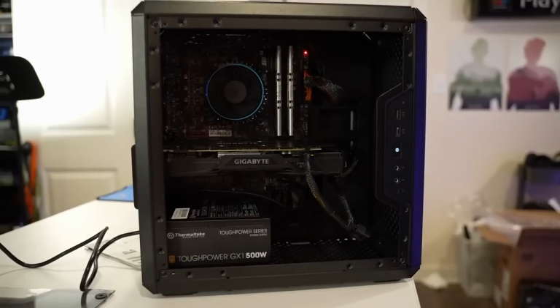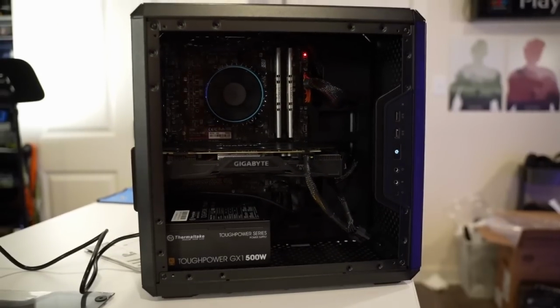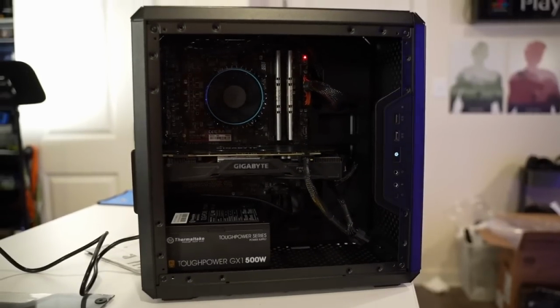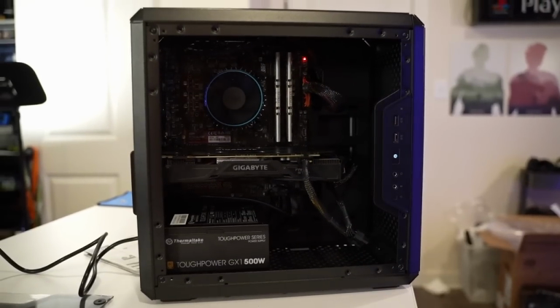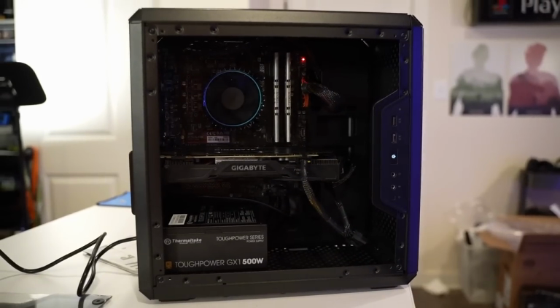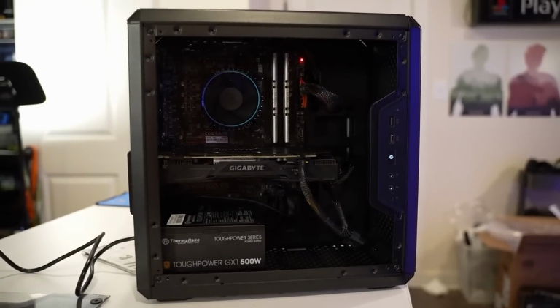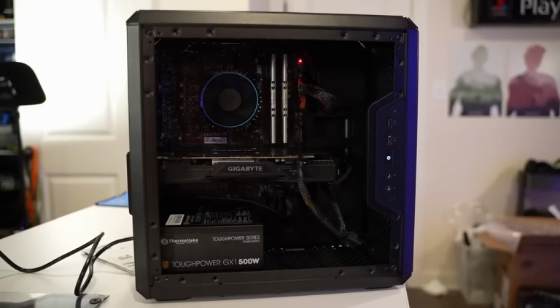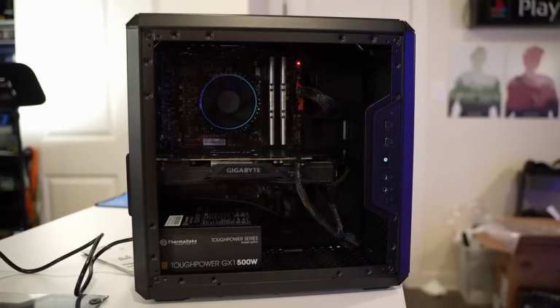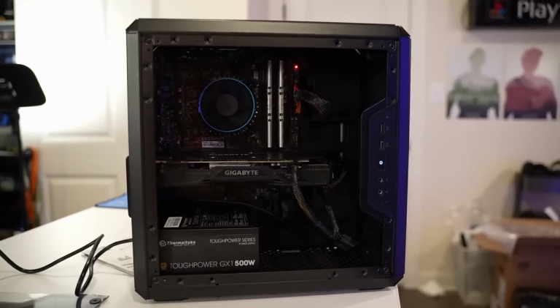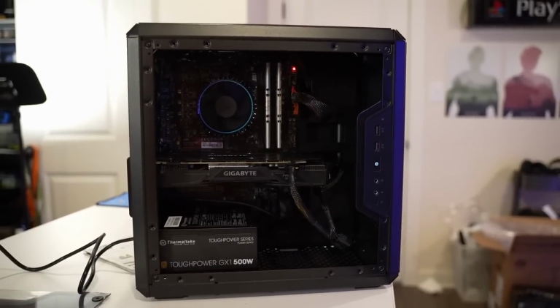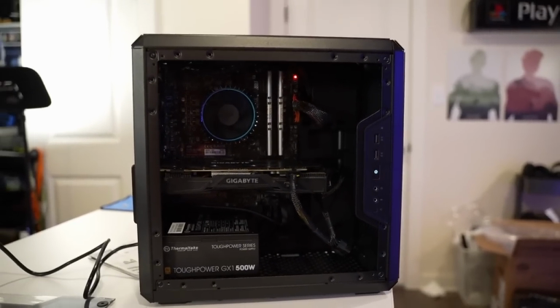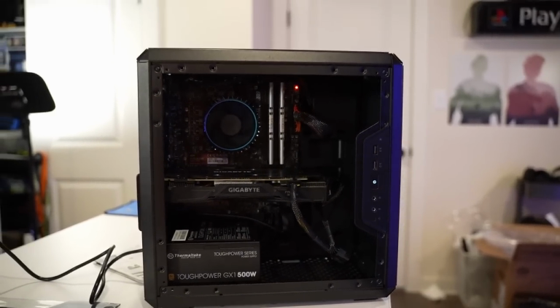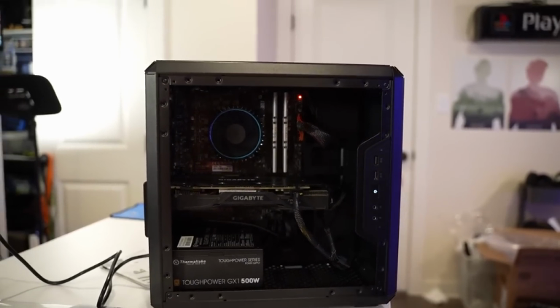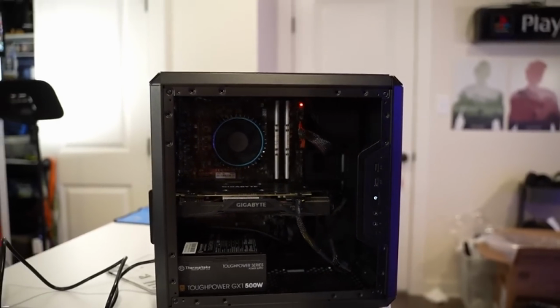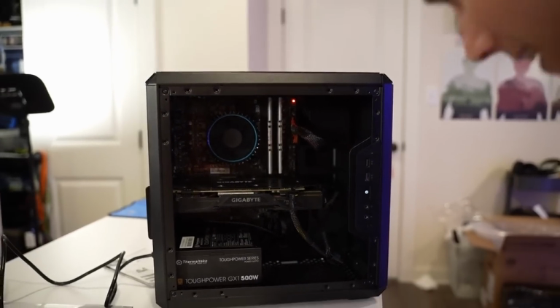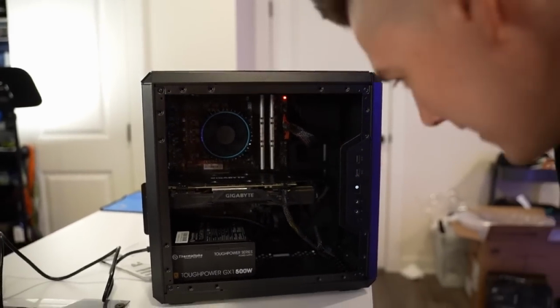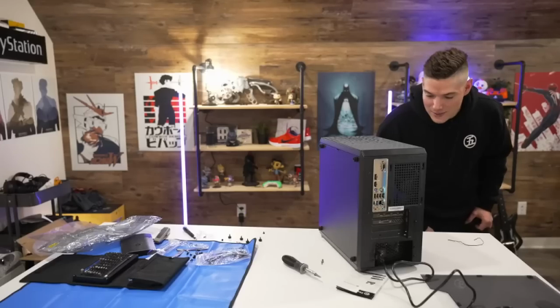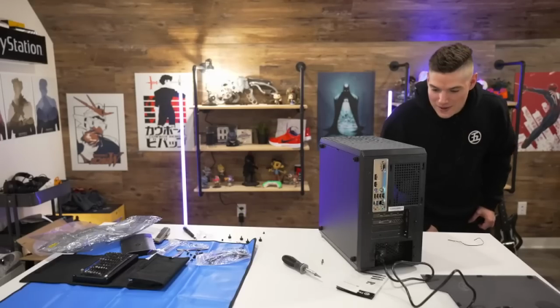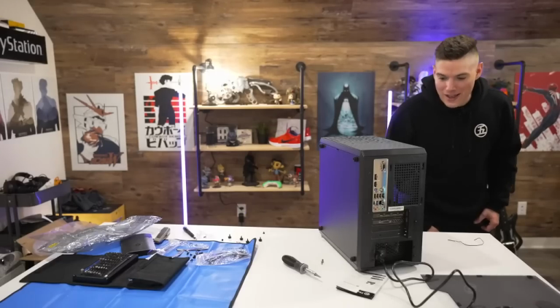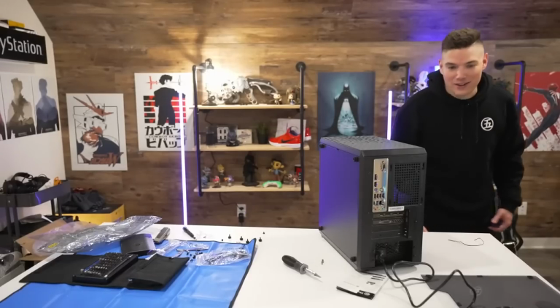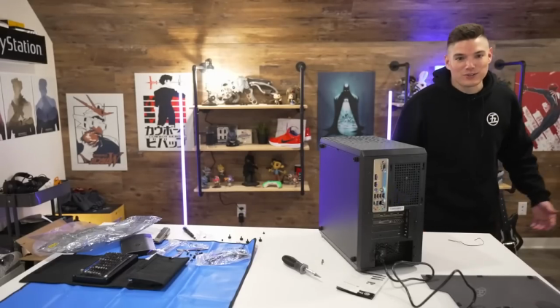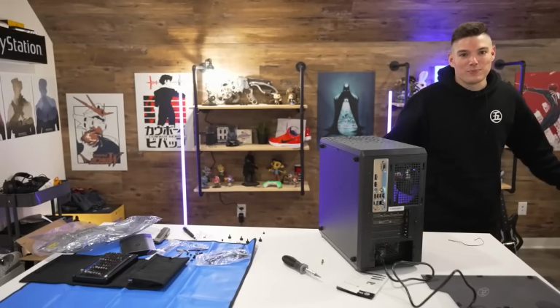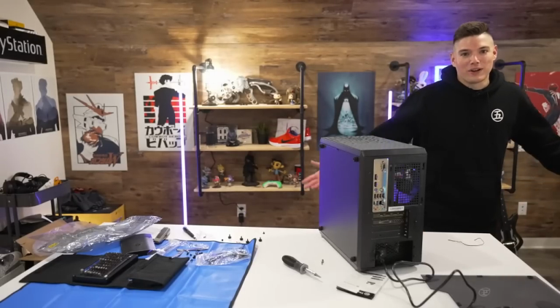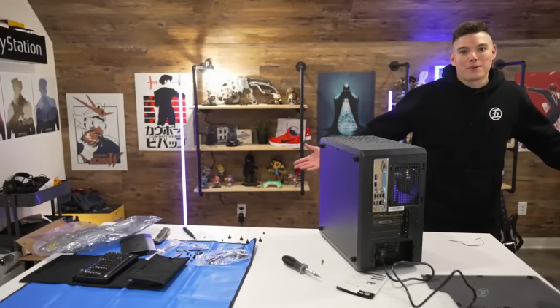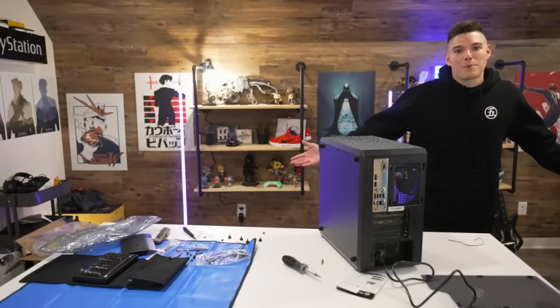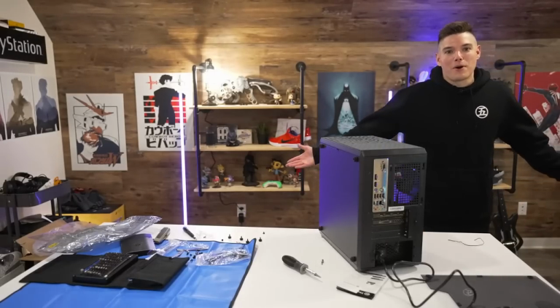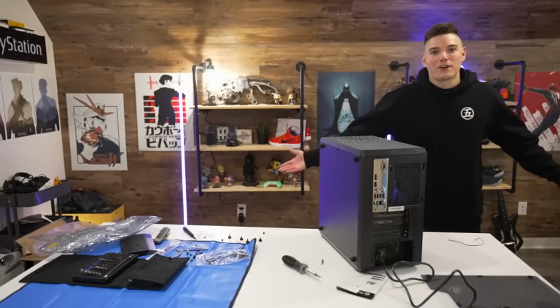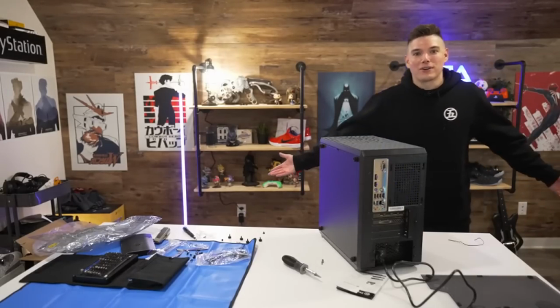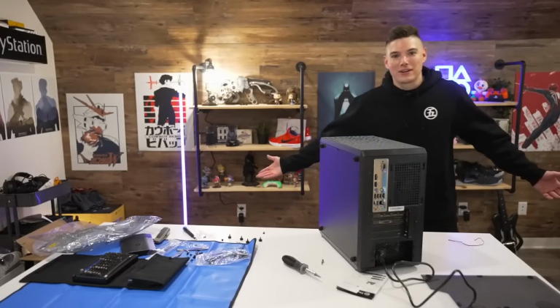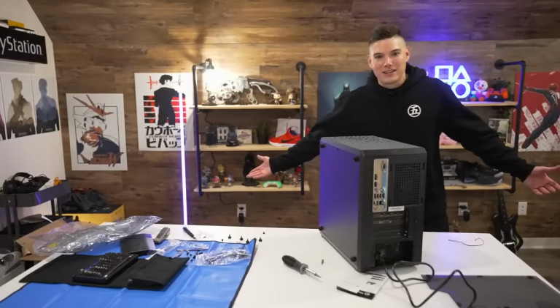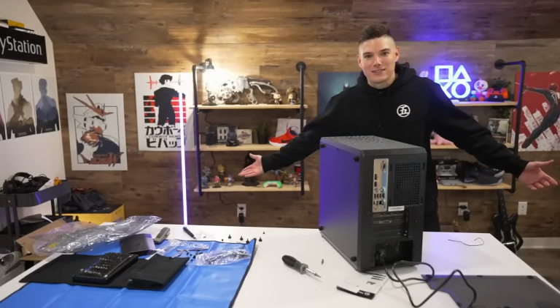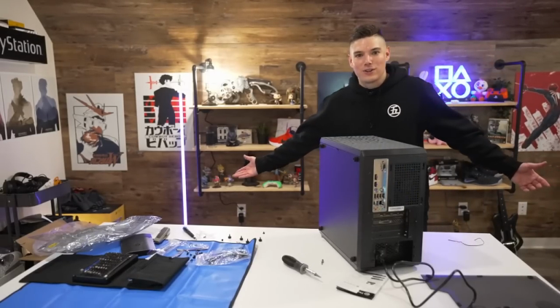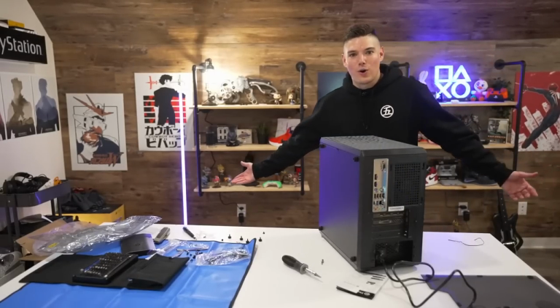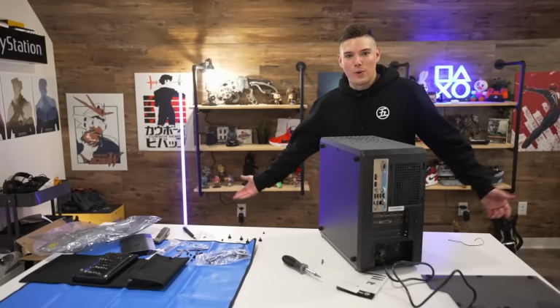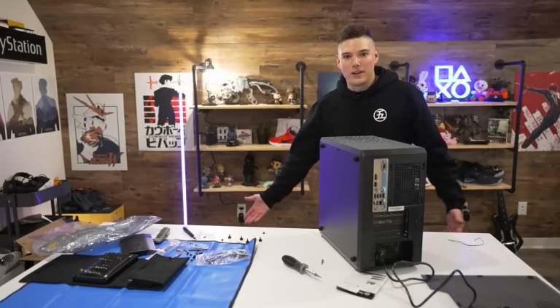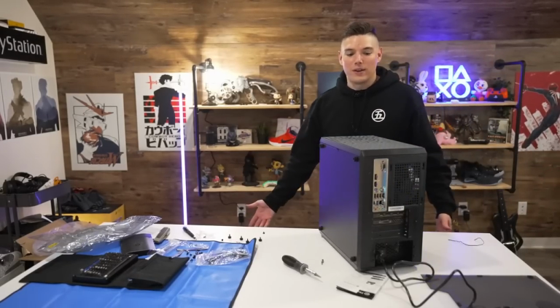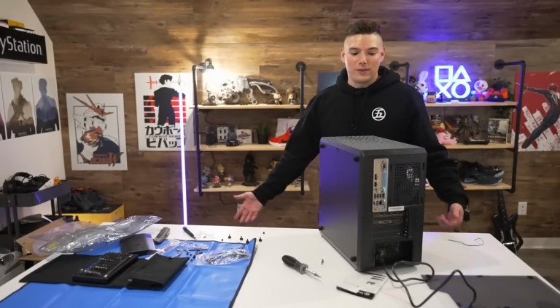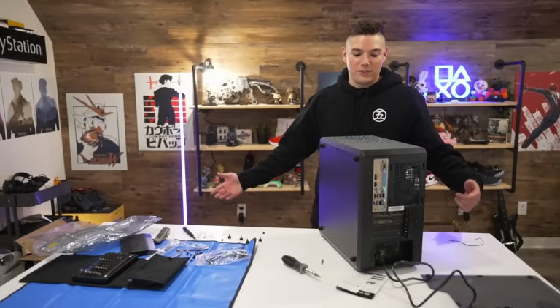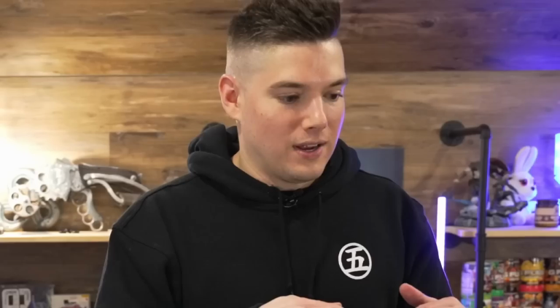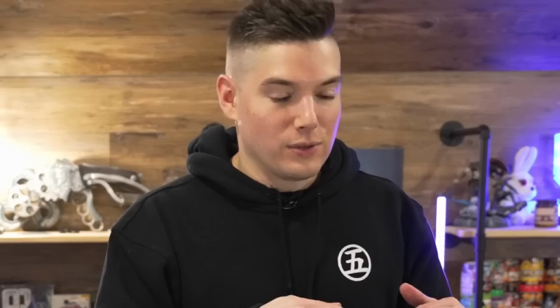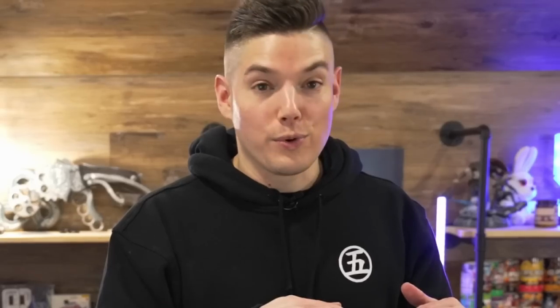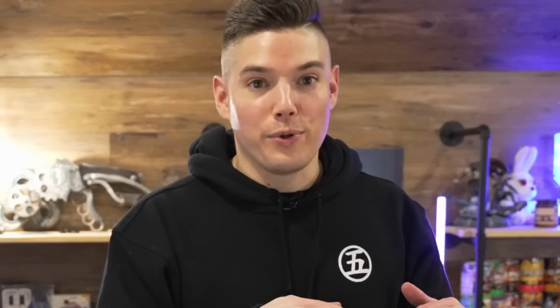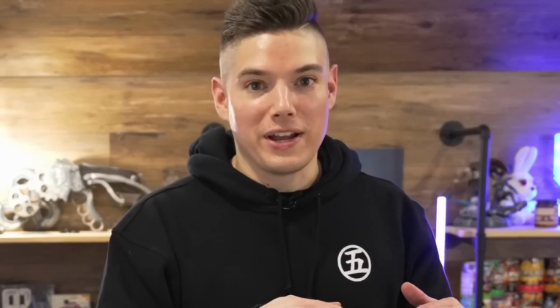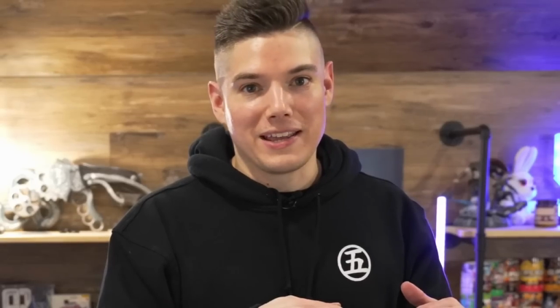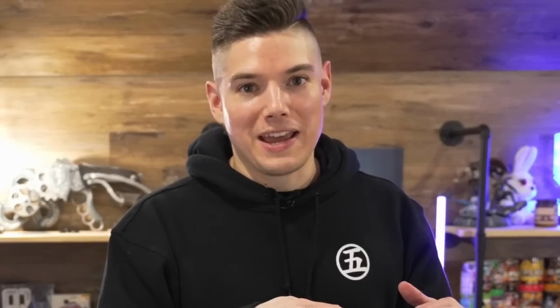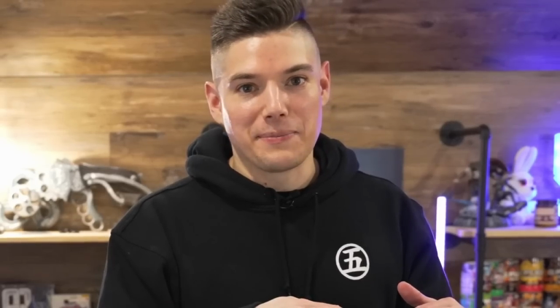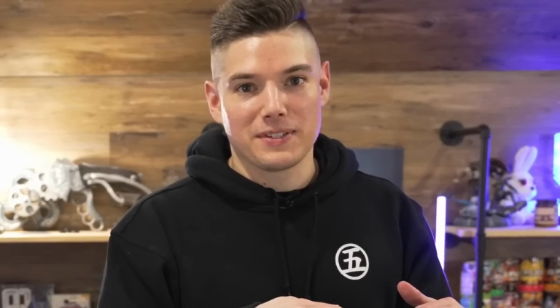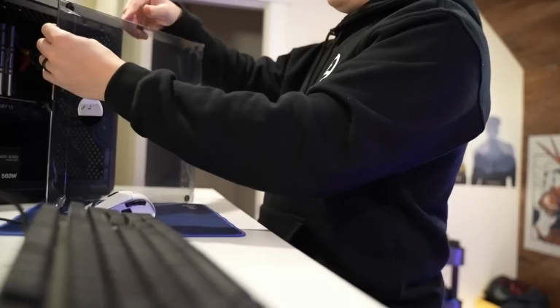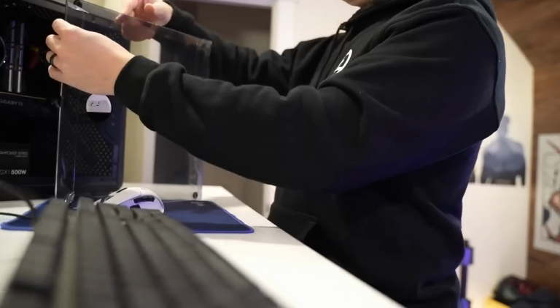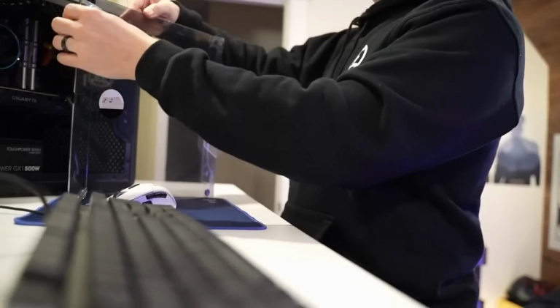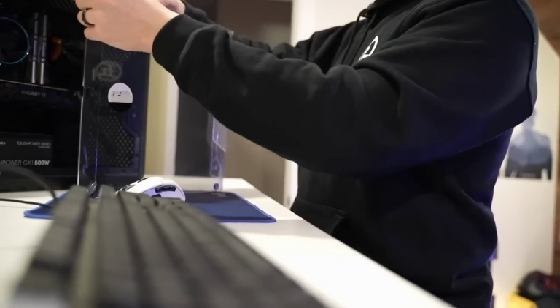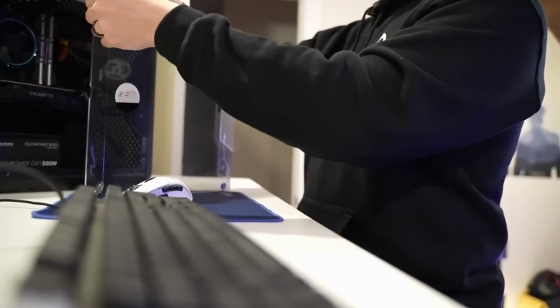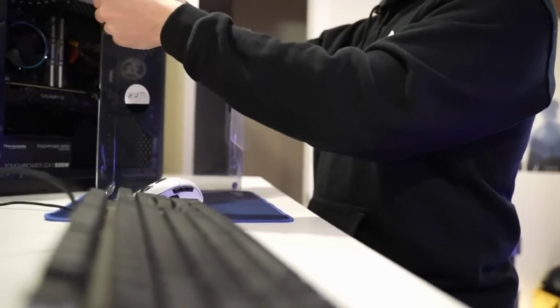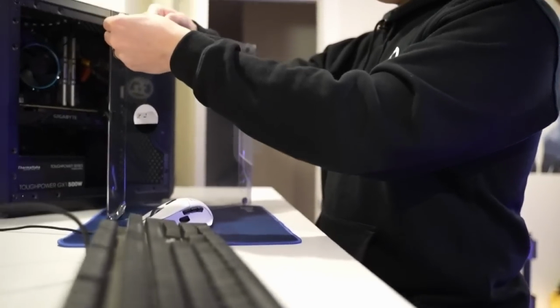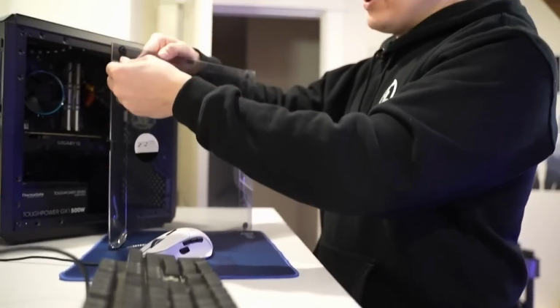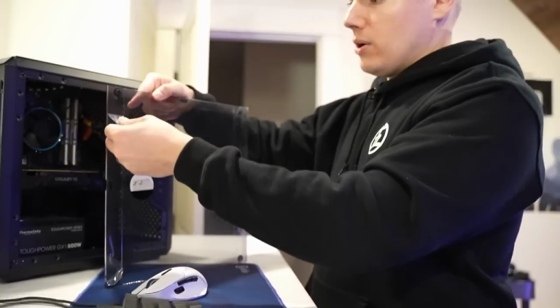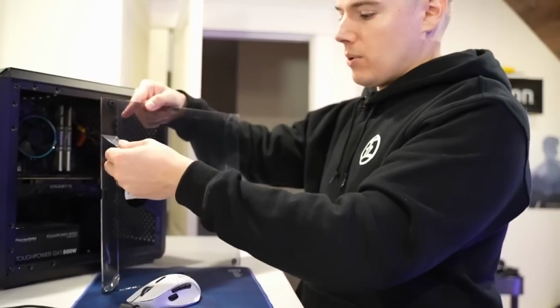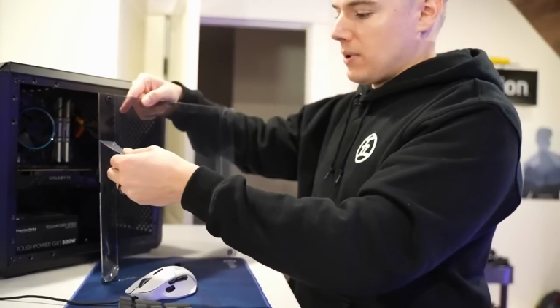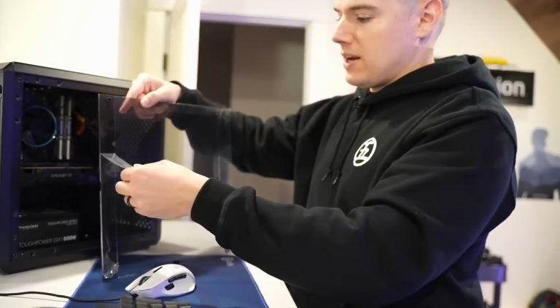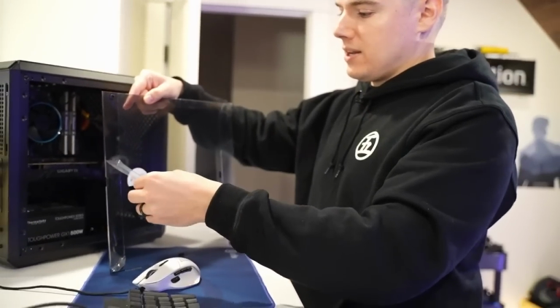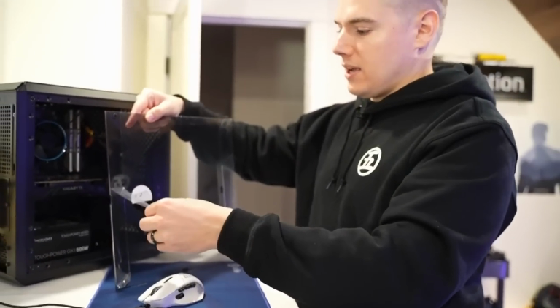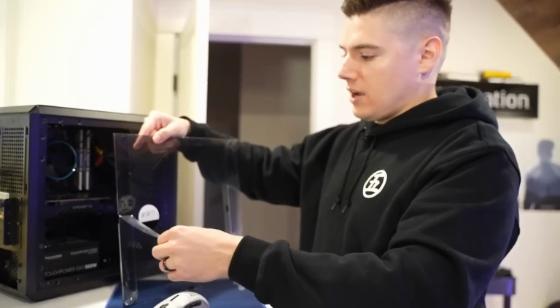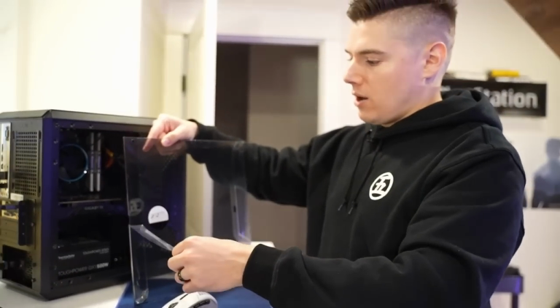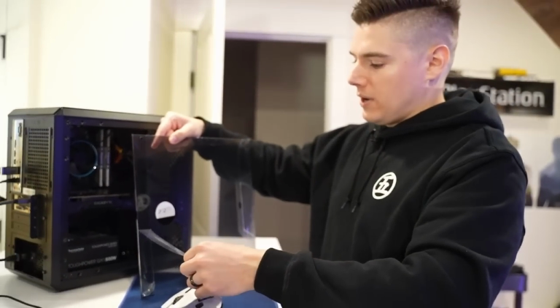We're working, baby! Okay, it's time to actually plug up a monitor, install Windows, and then we're playing games. We're totally built, we're ready to get going.